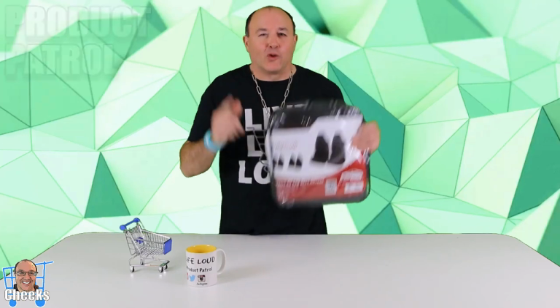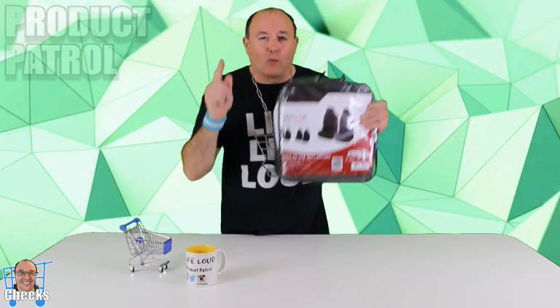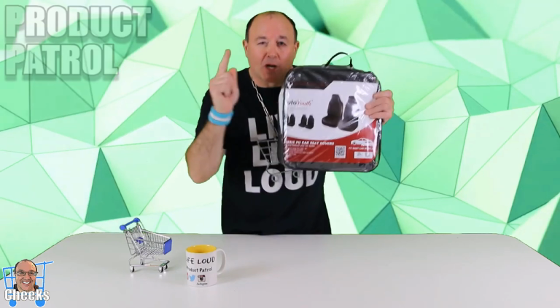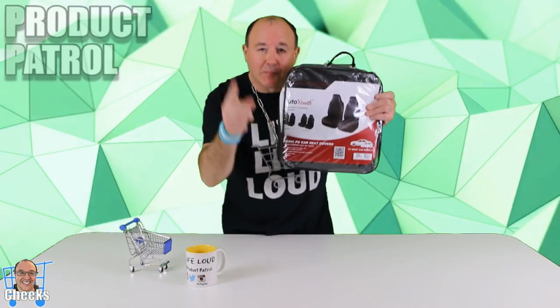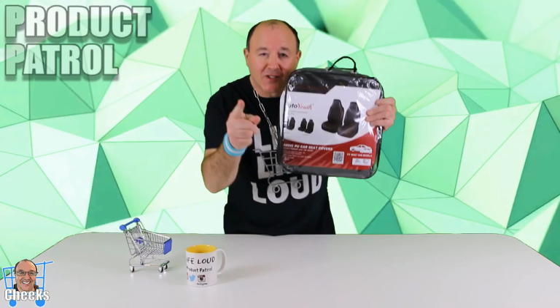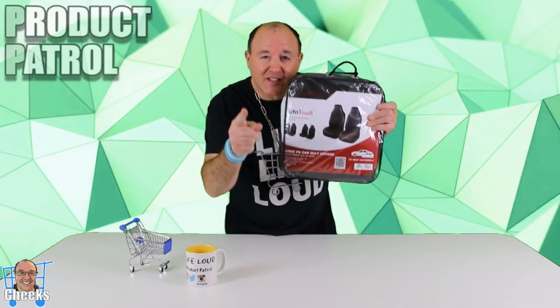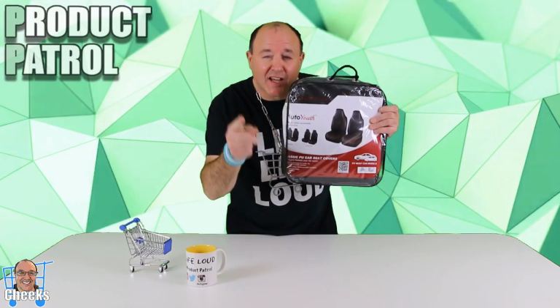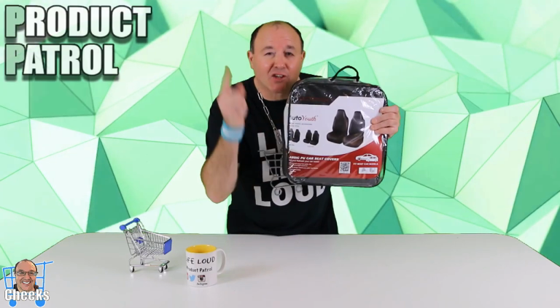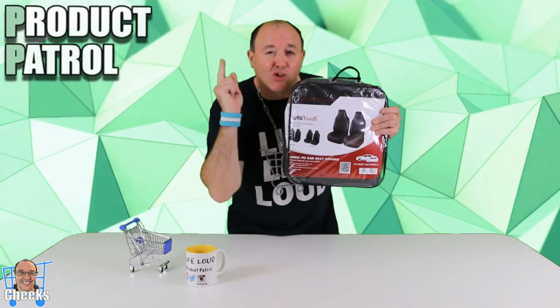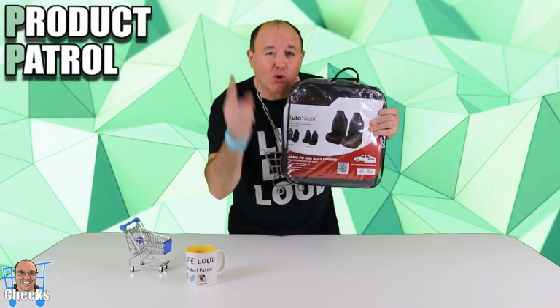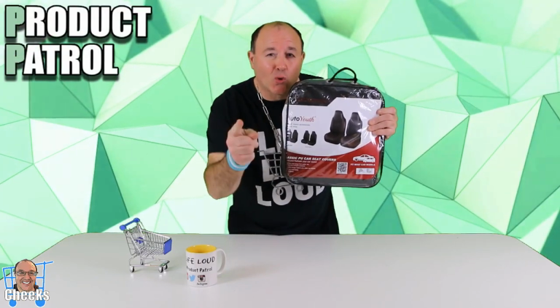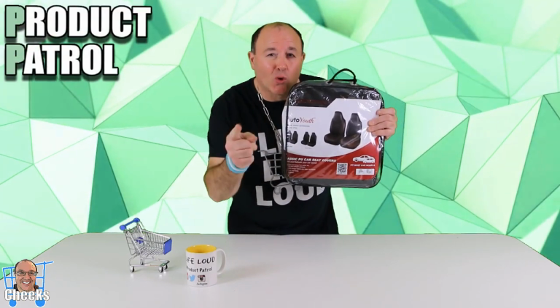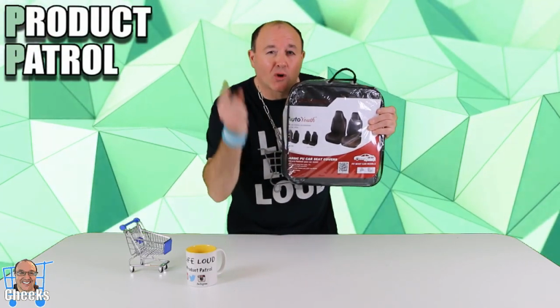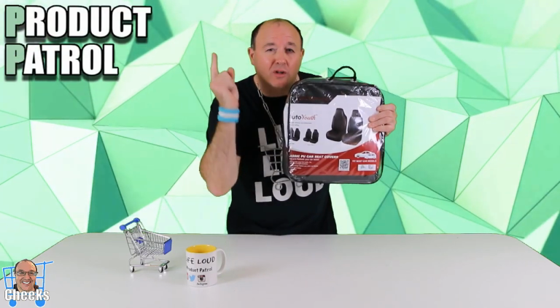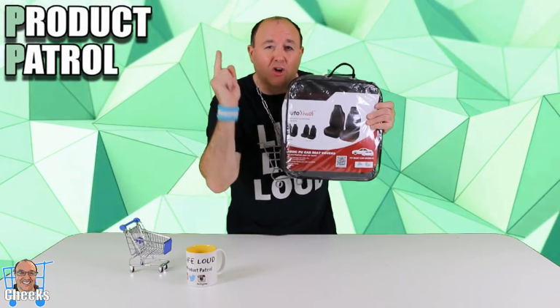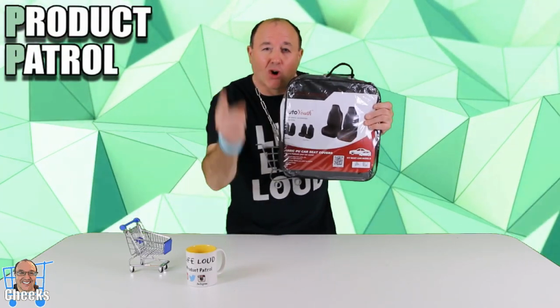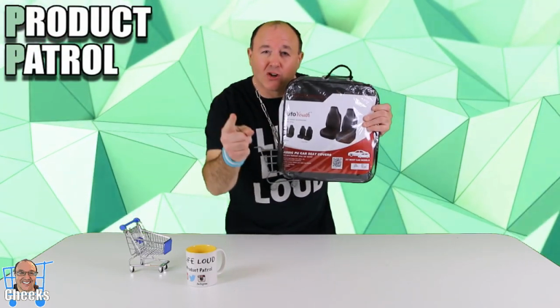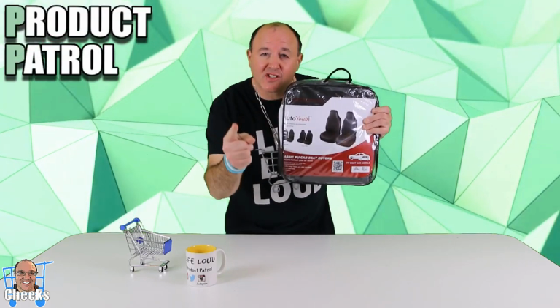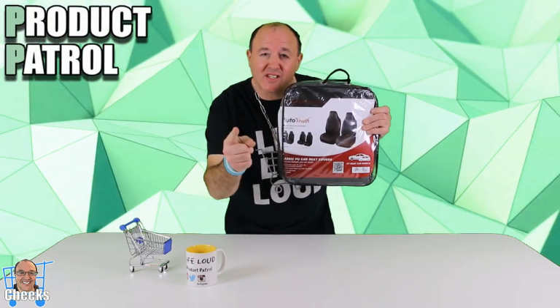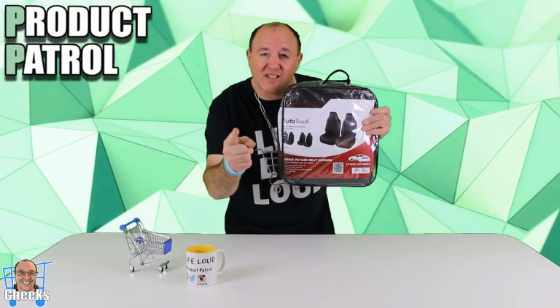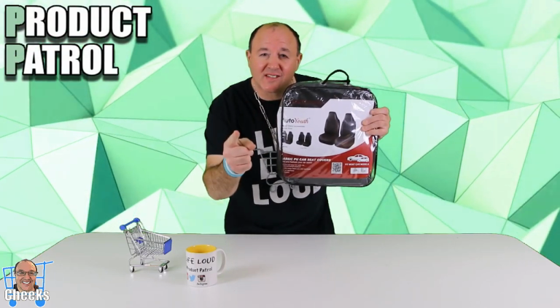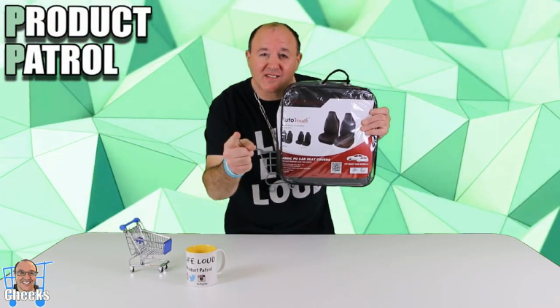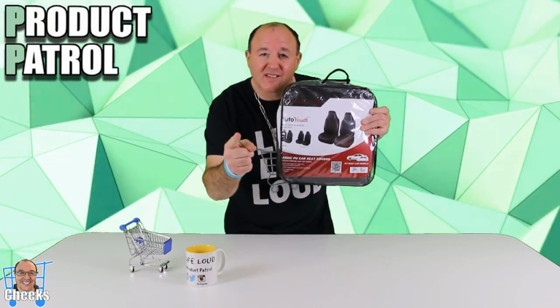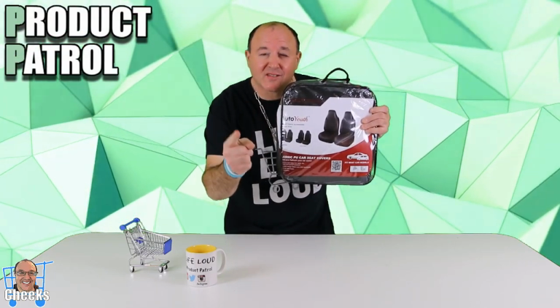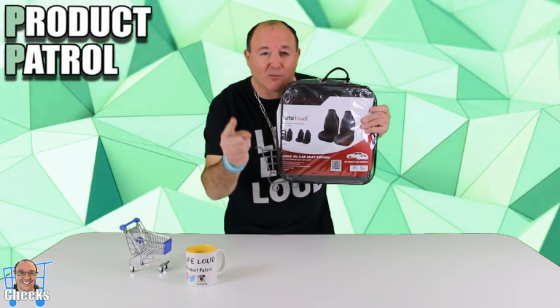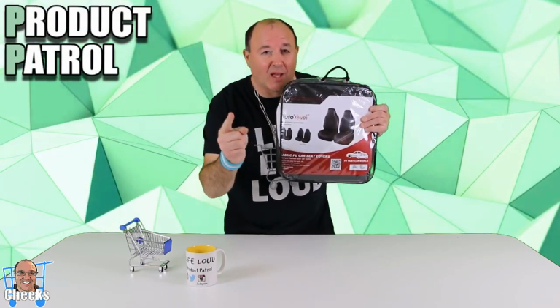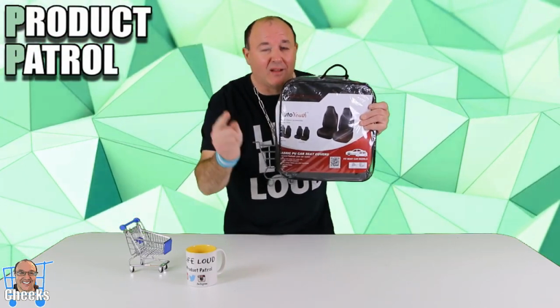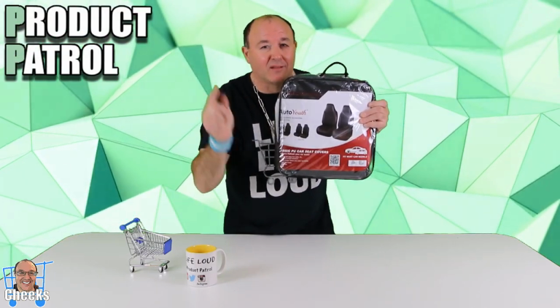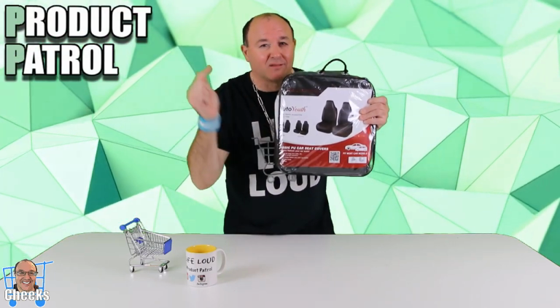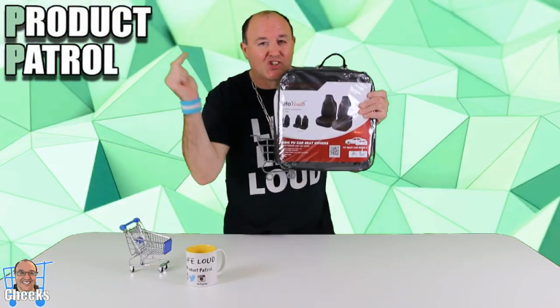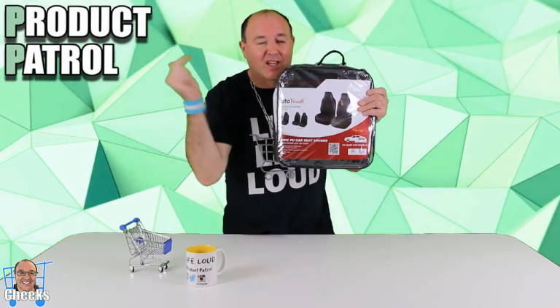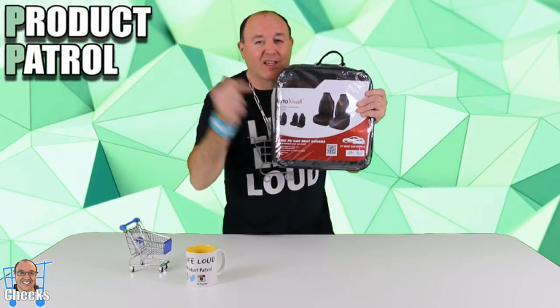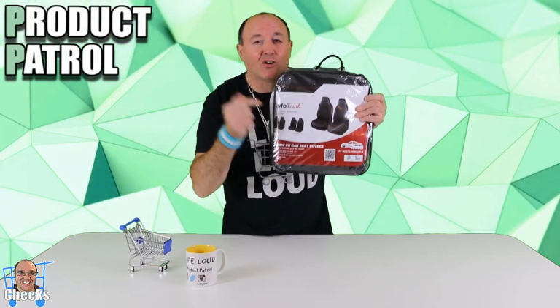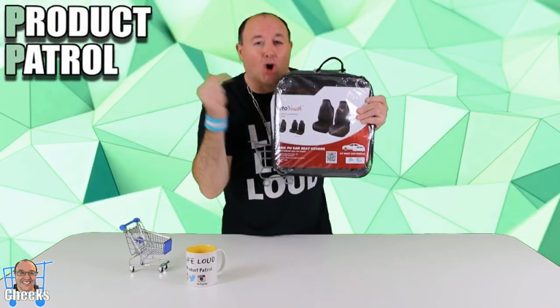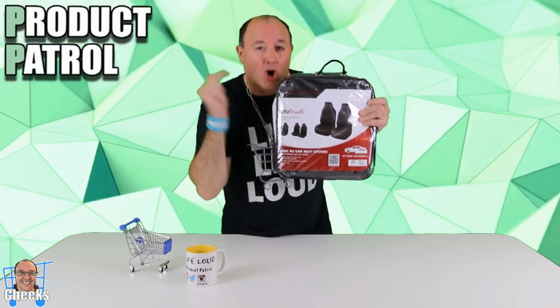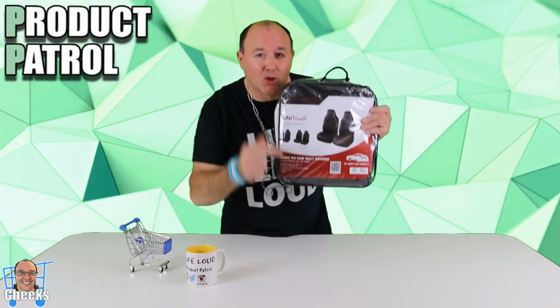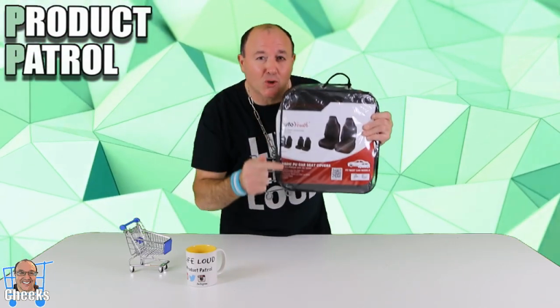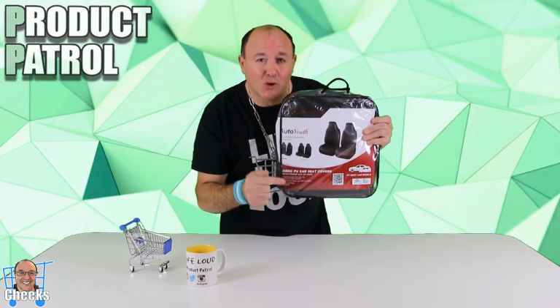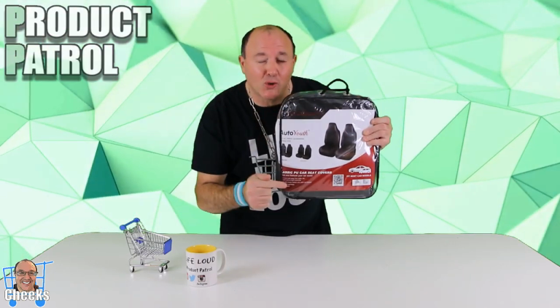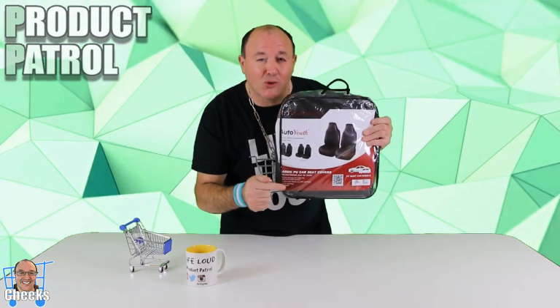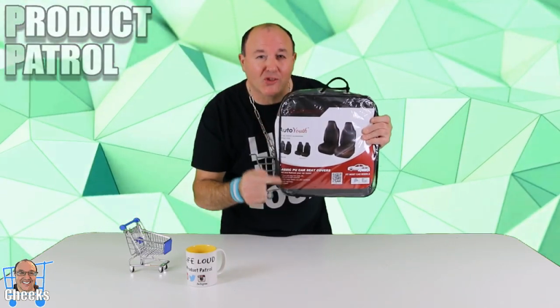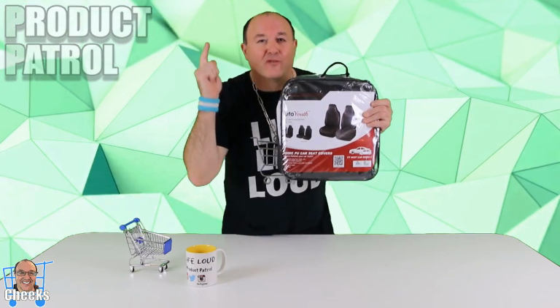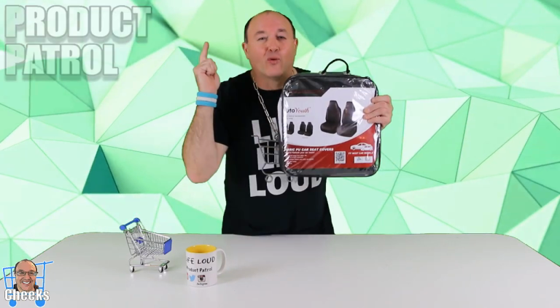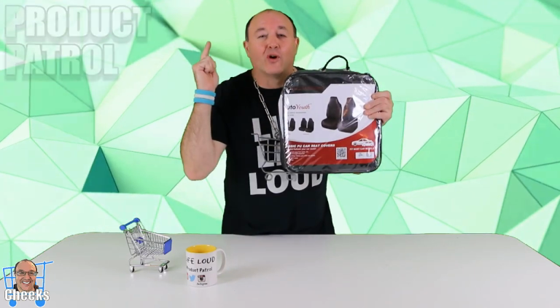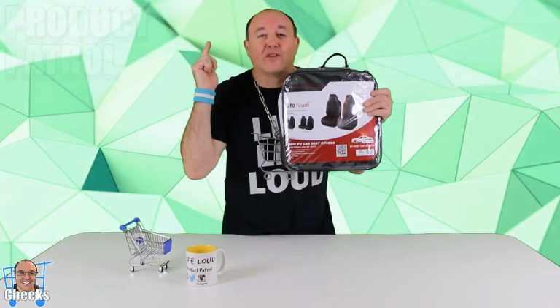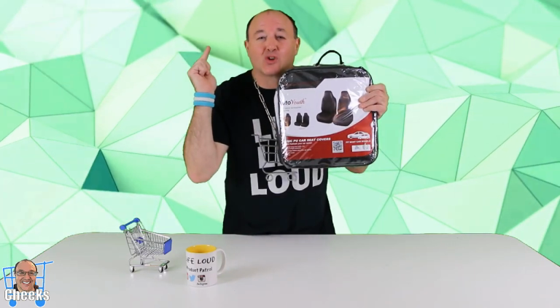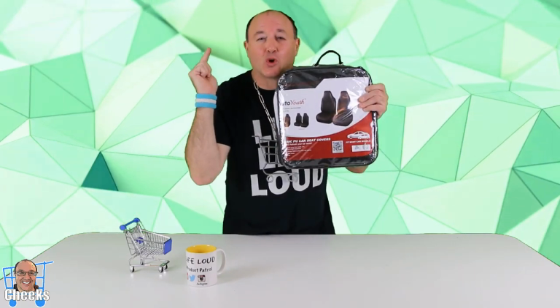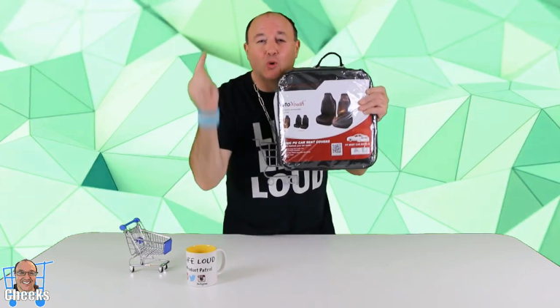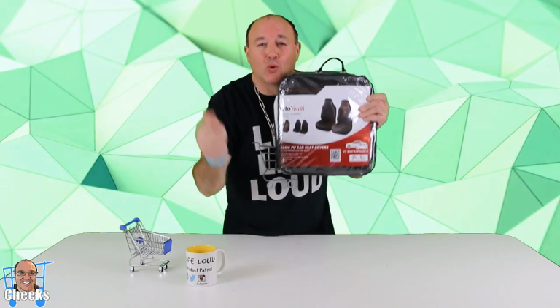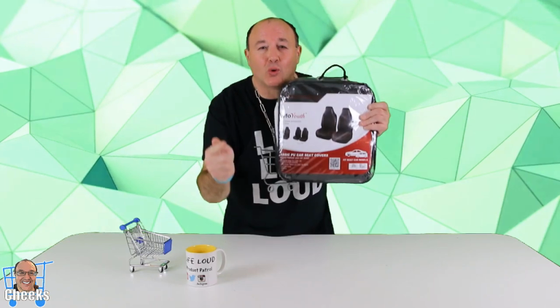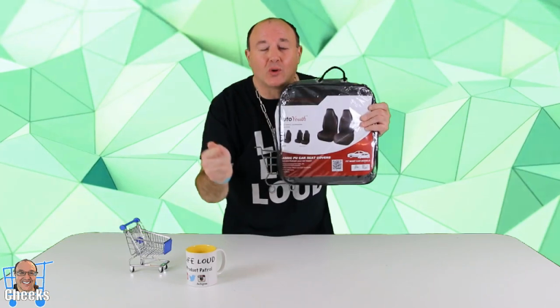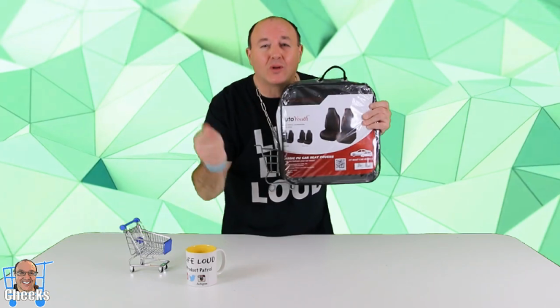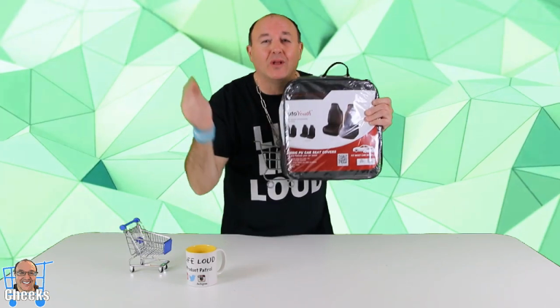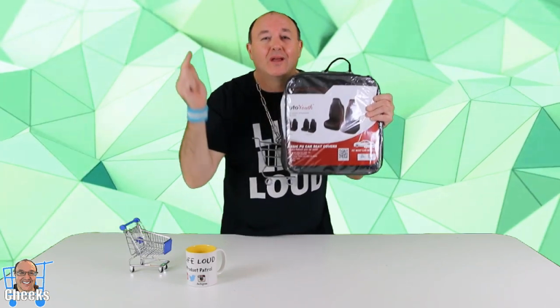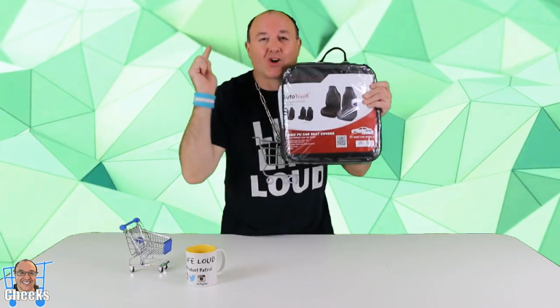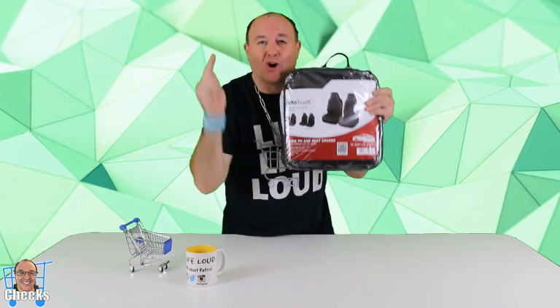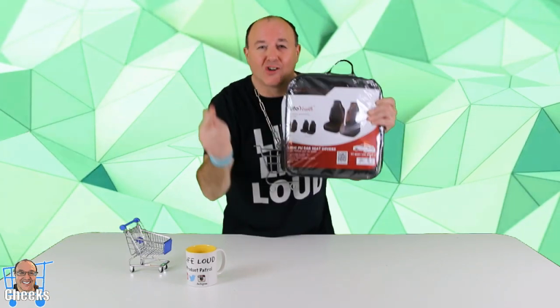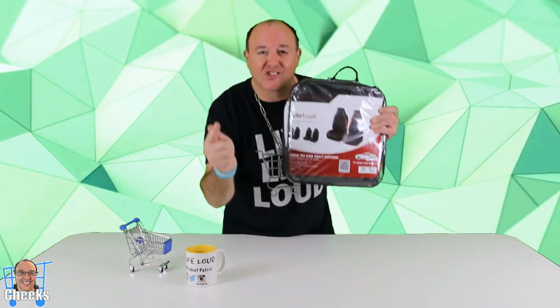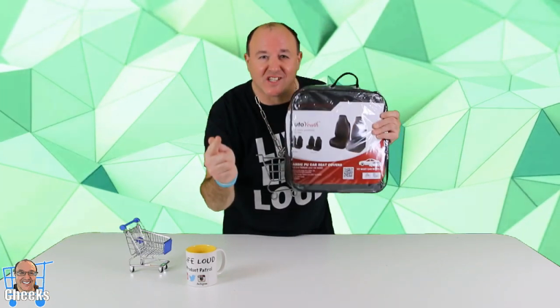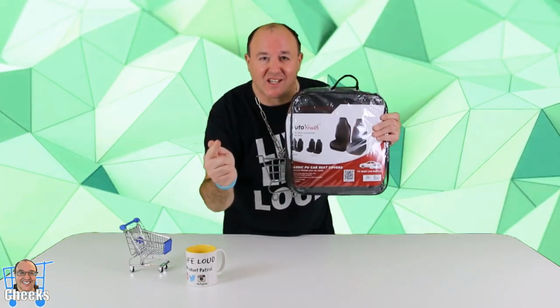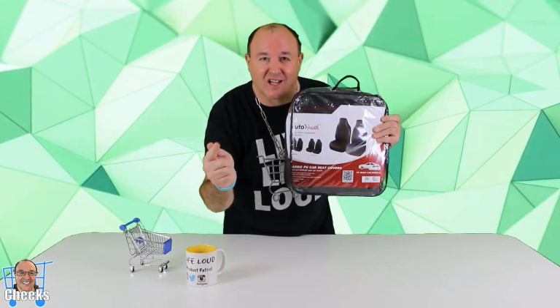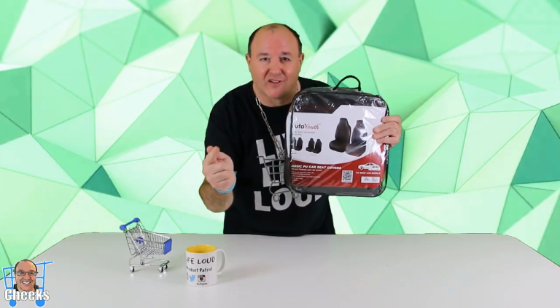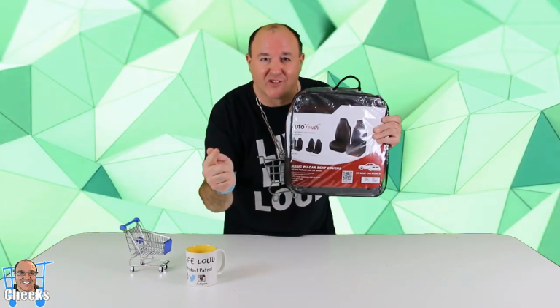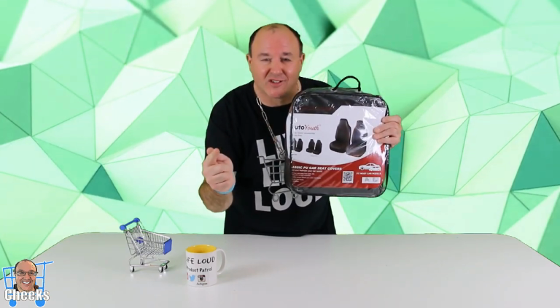You want to protect your car seats? Check out Auto Youth for cool car seat covers.